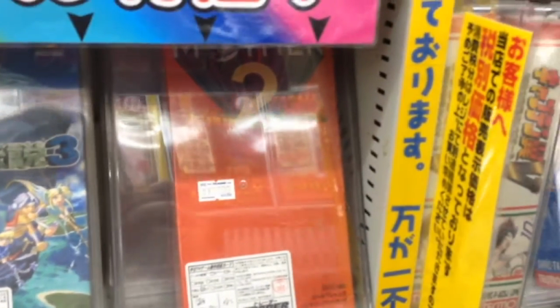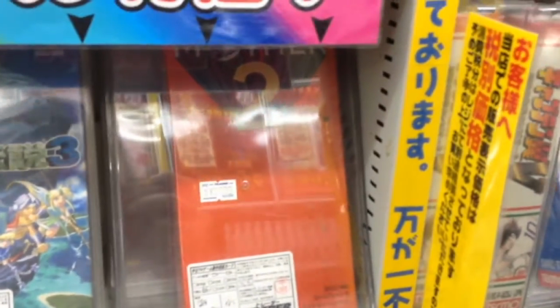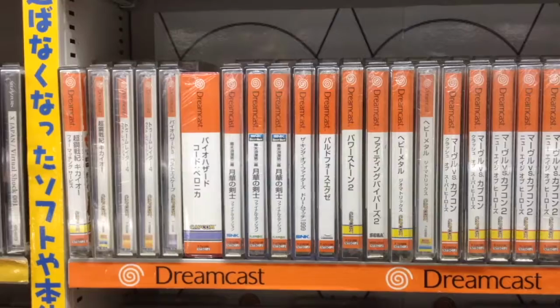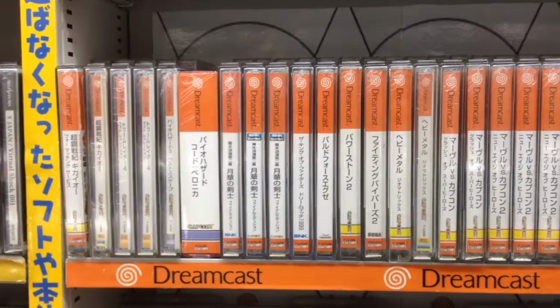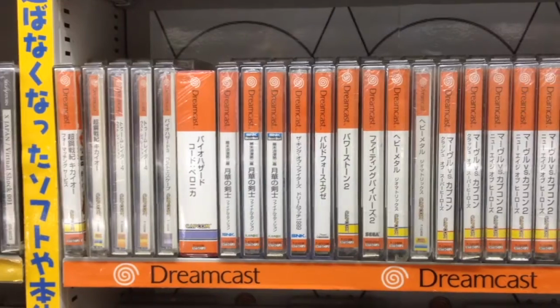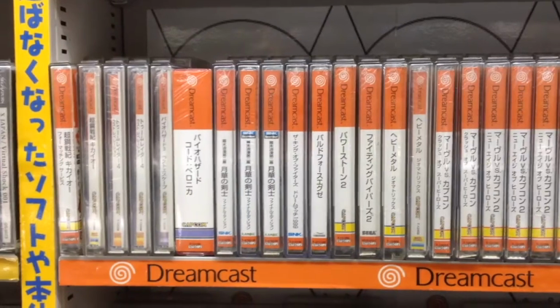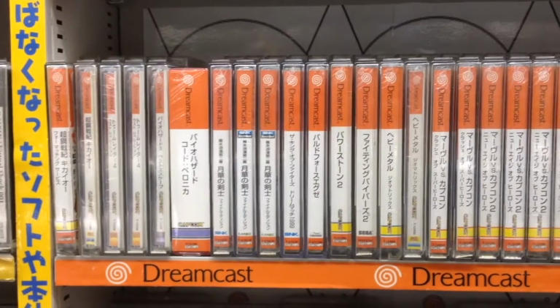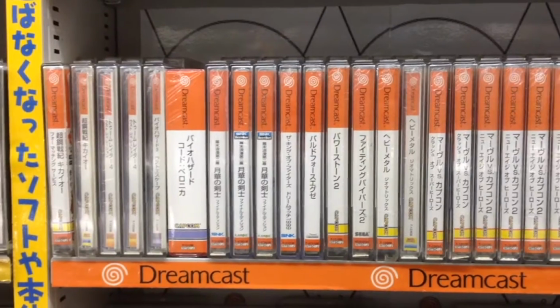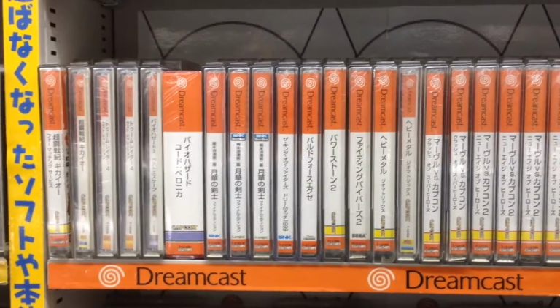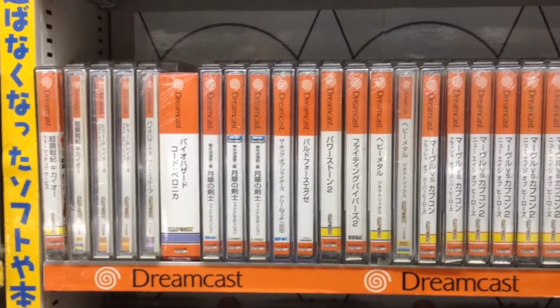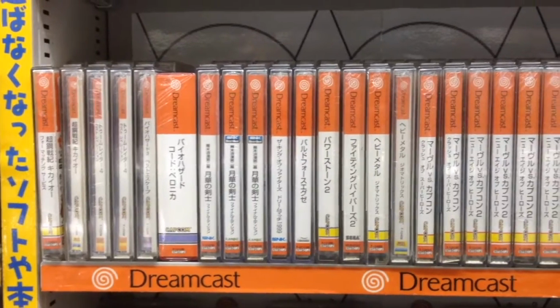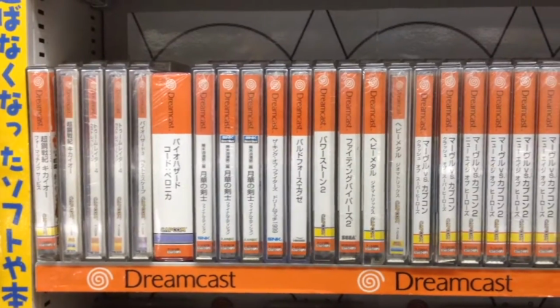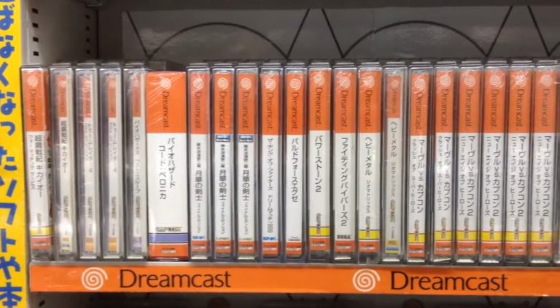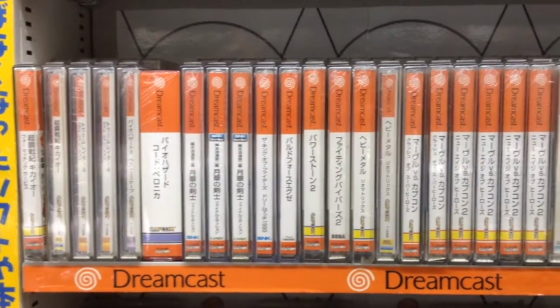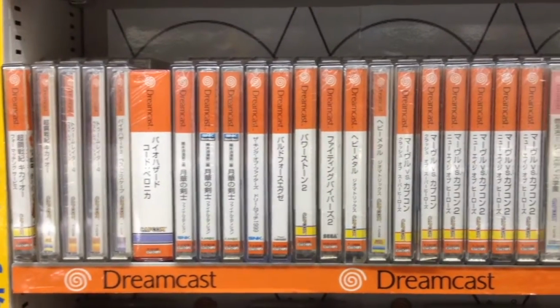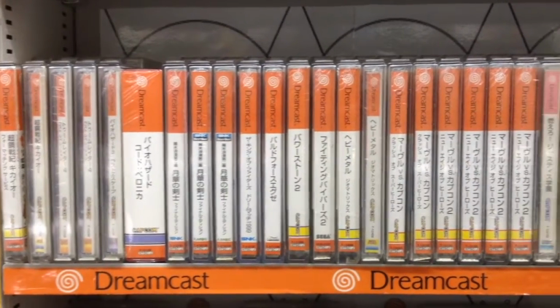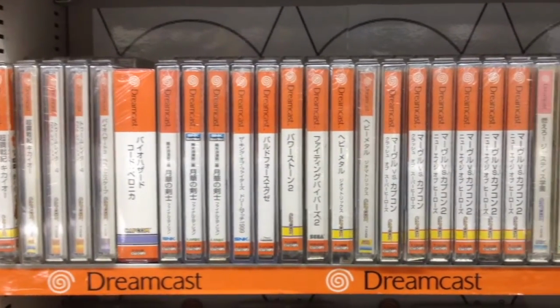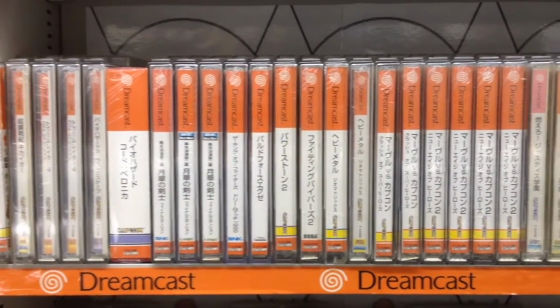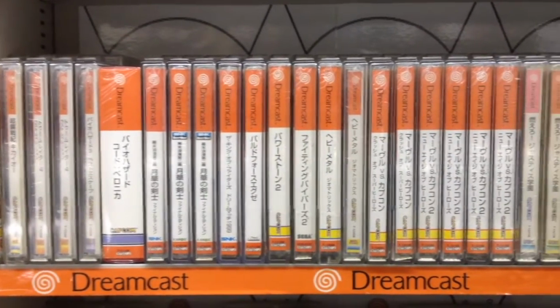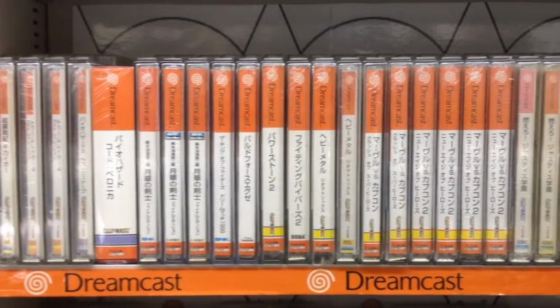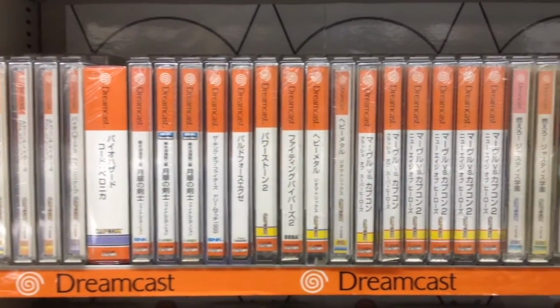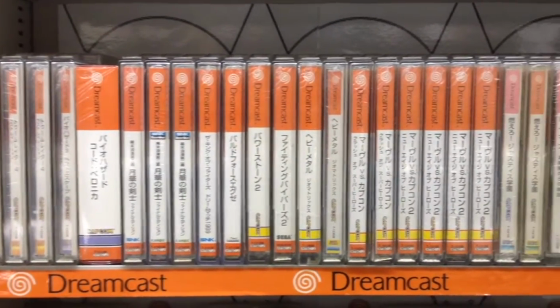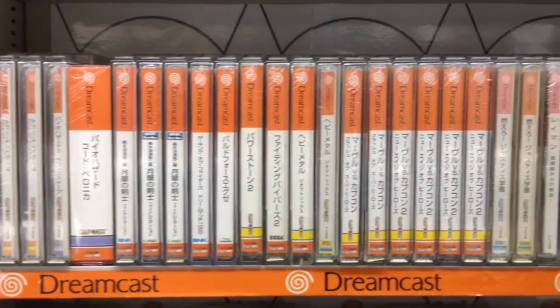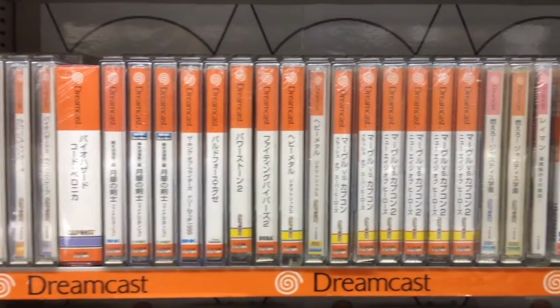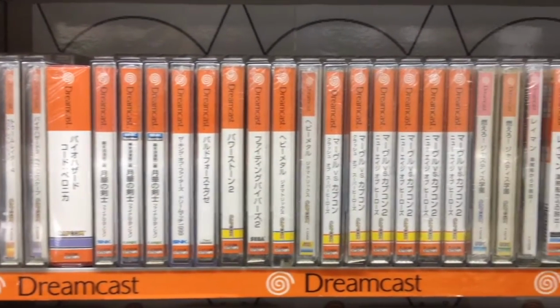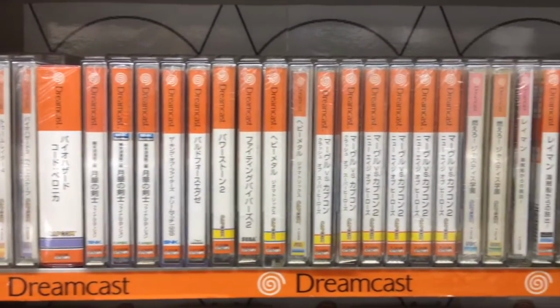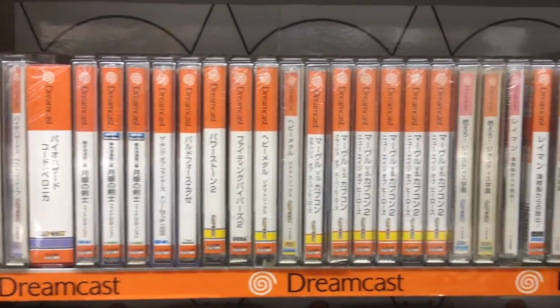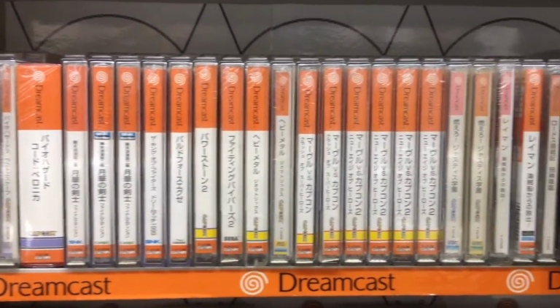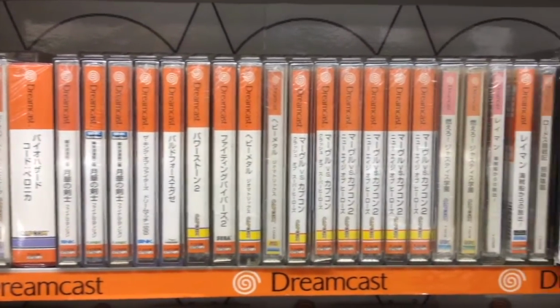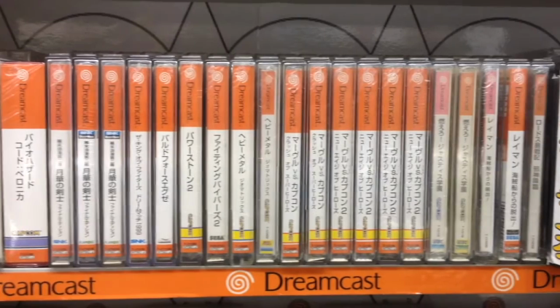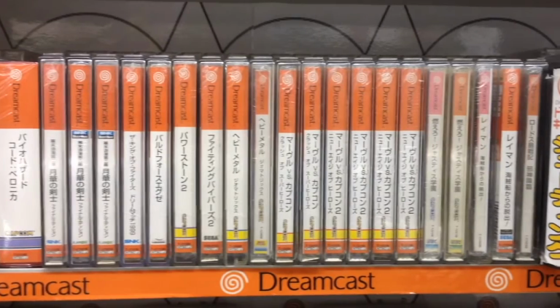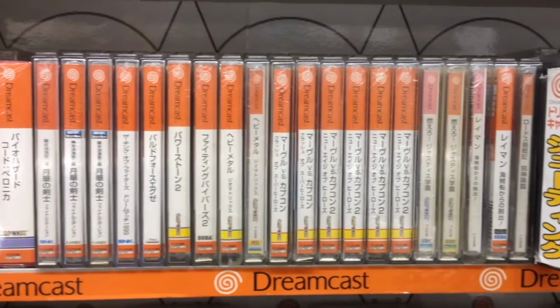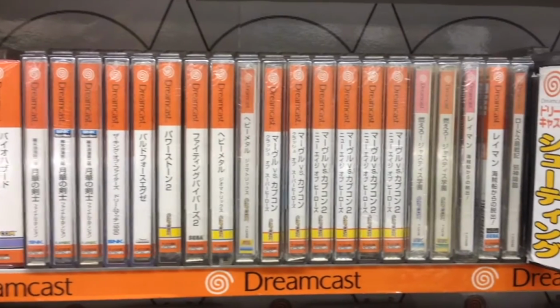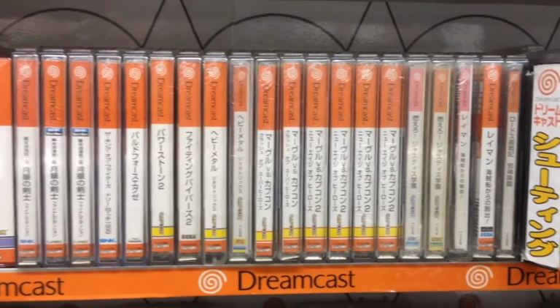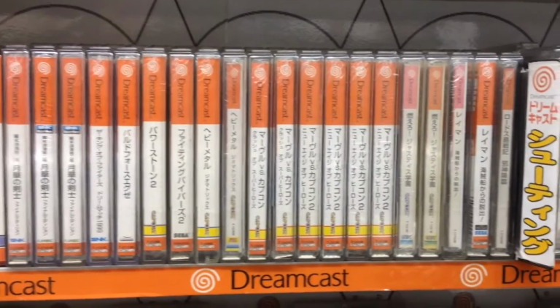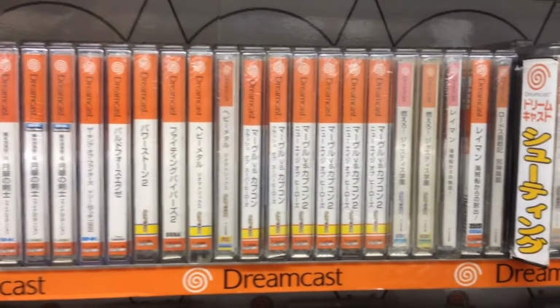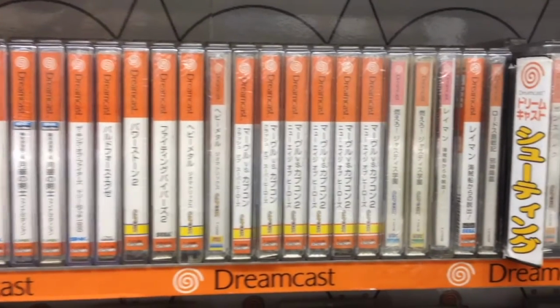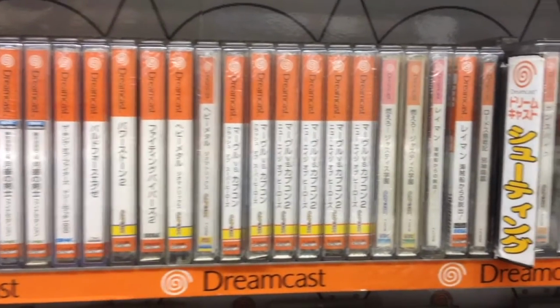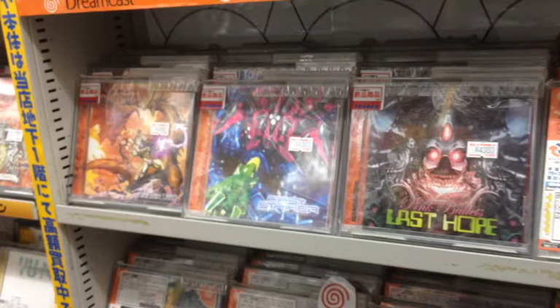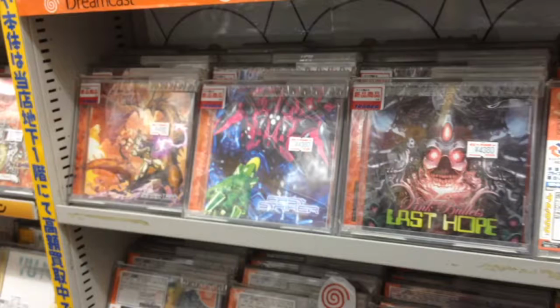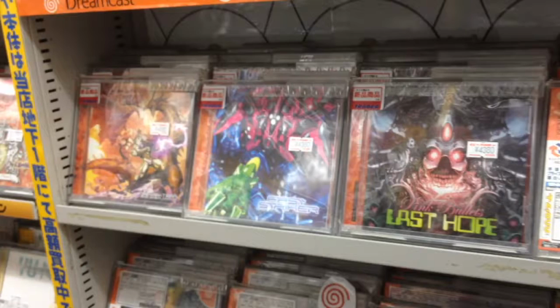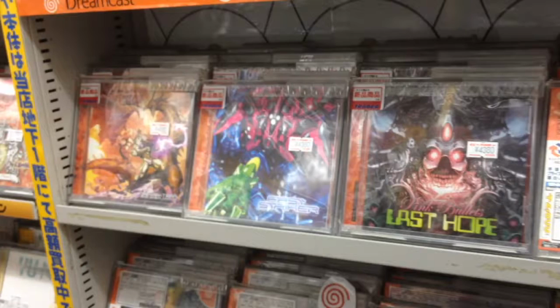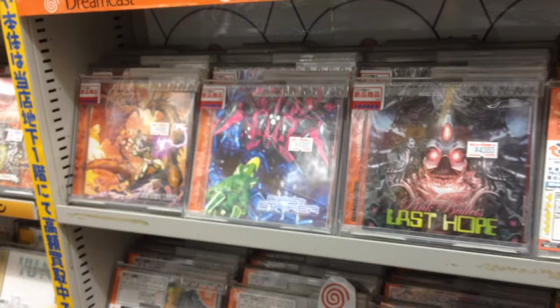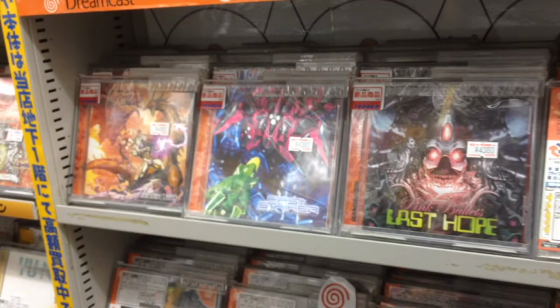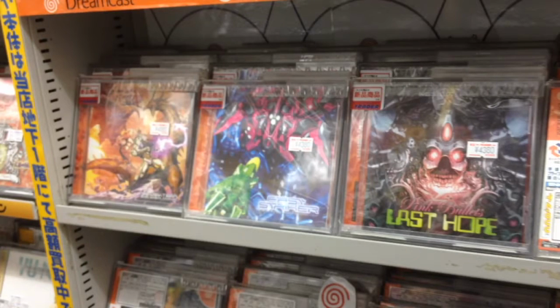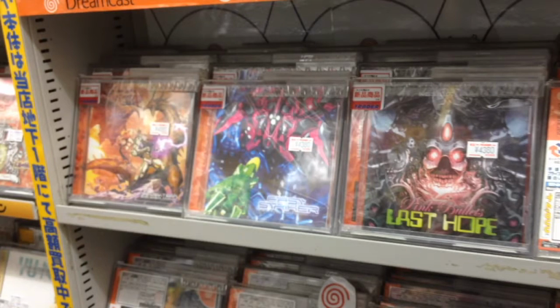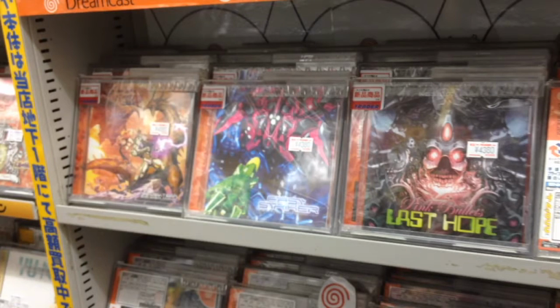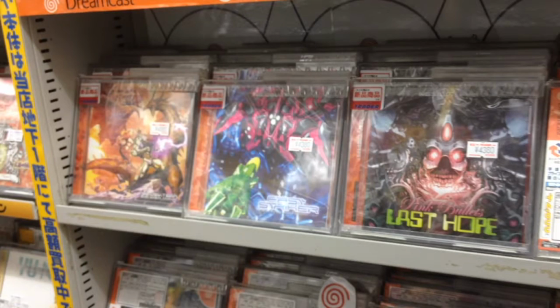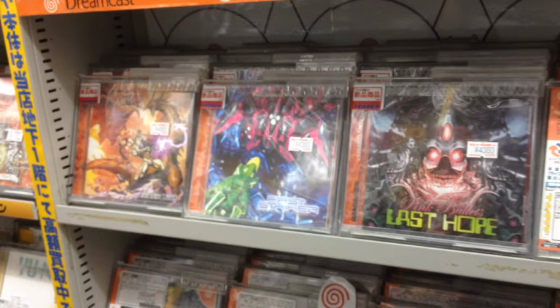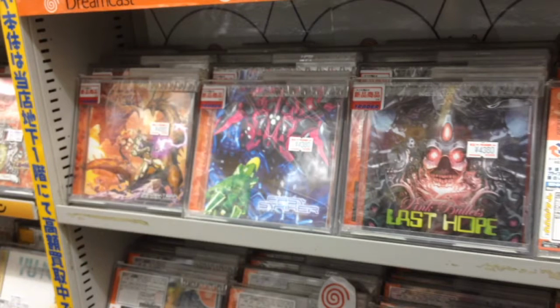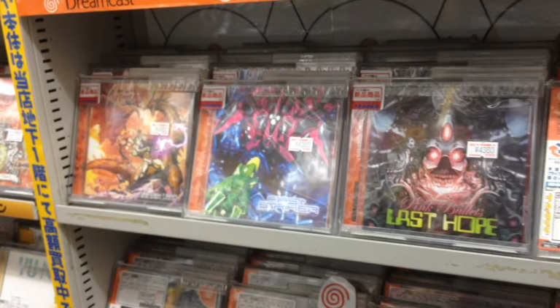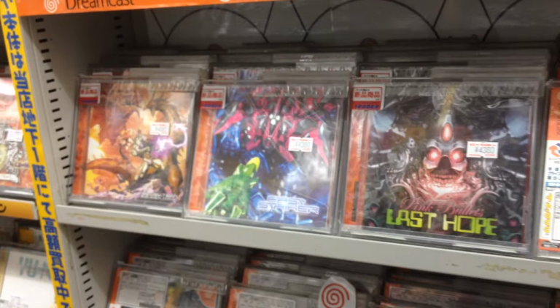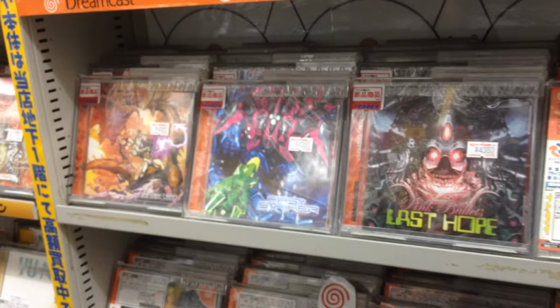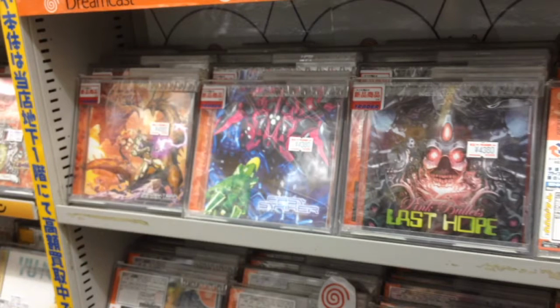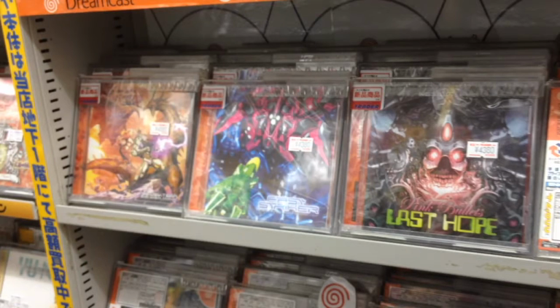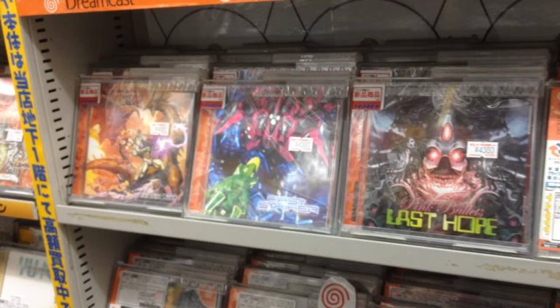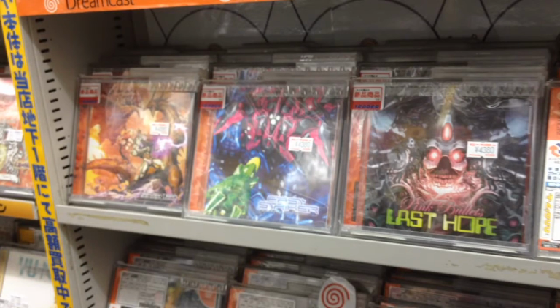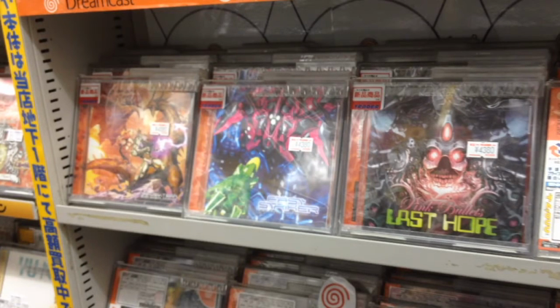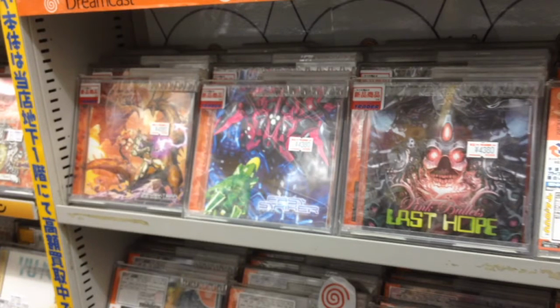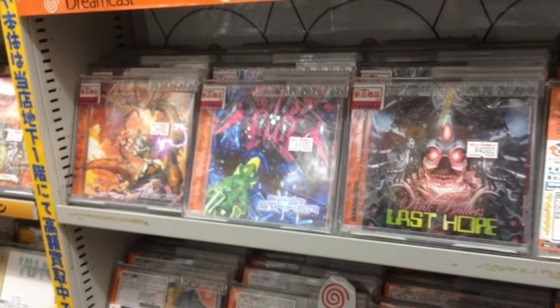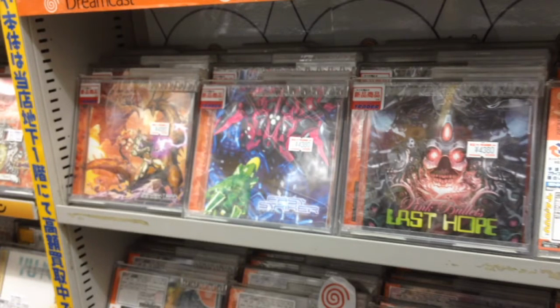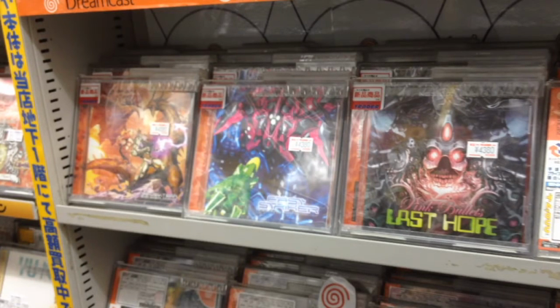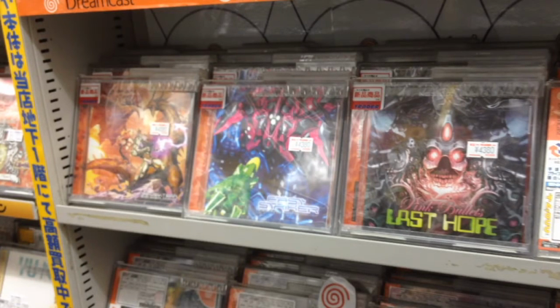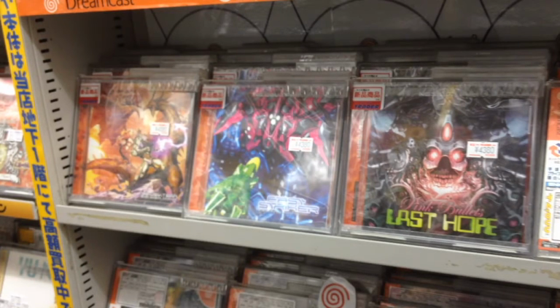The Dreamcast died young, but new games are still being released to this day. These shooters are about $44, brand new.